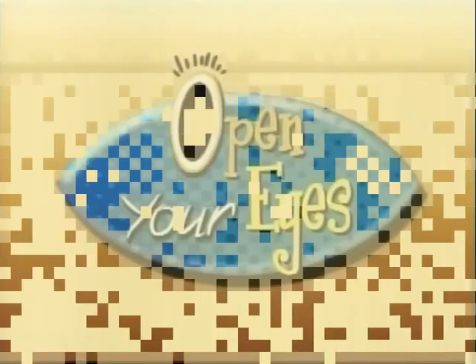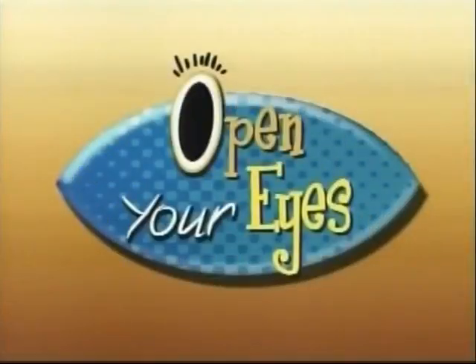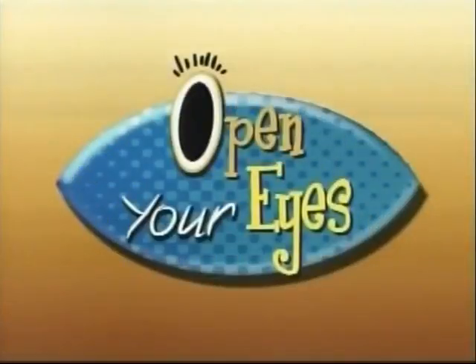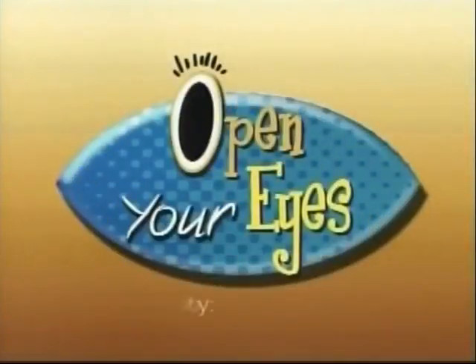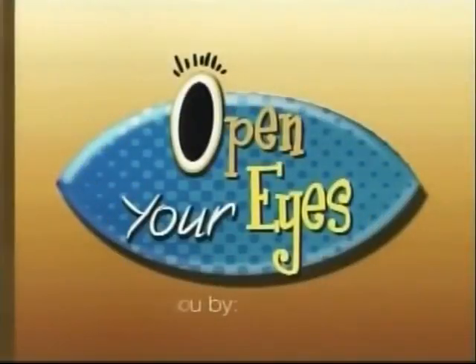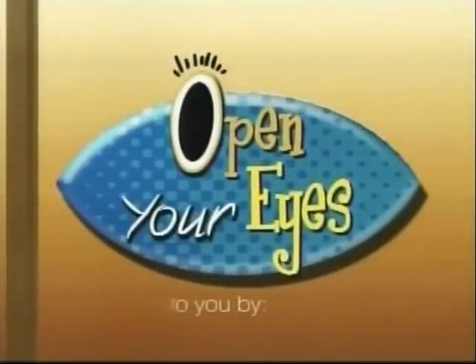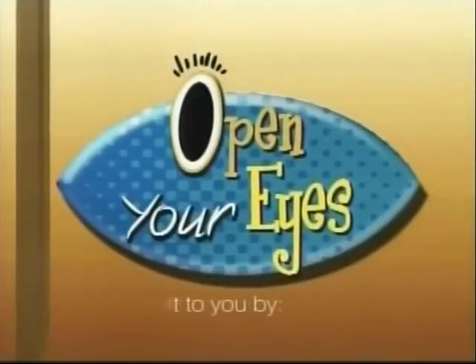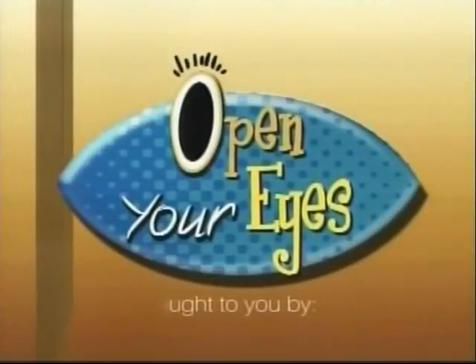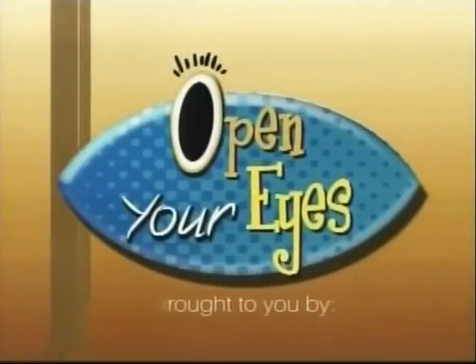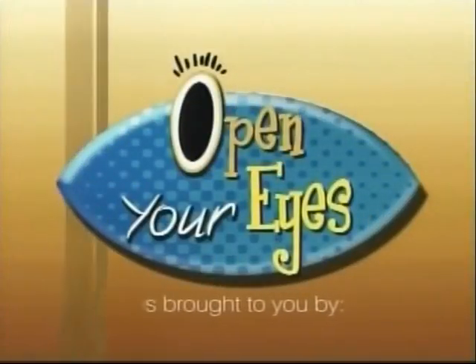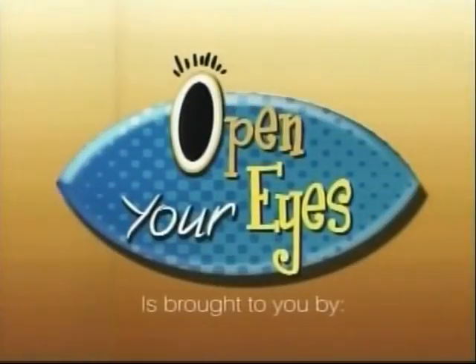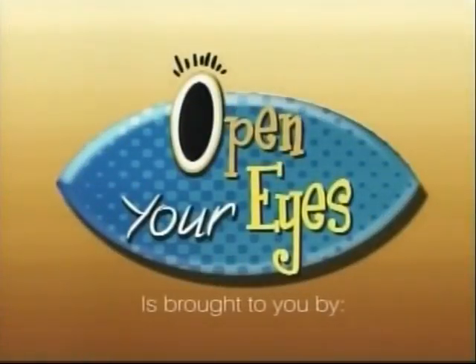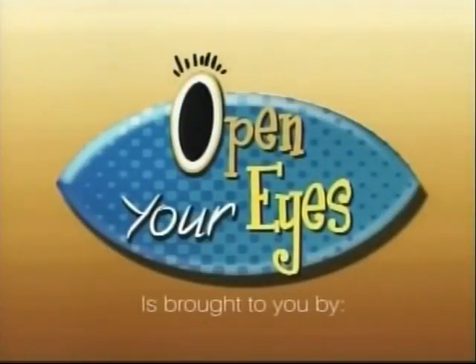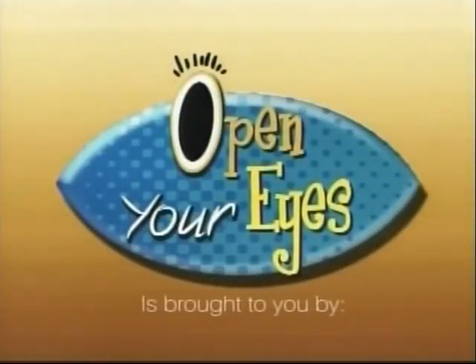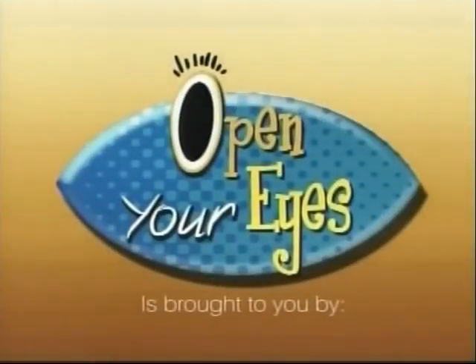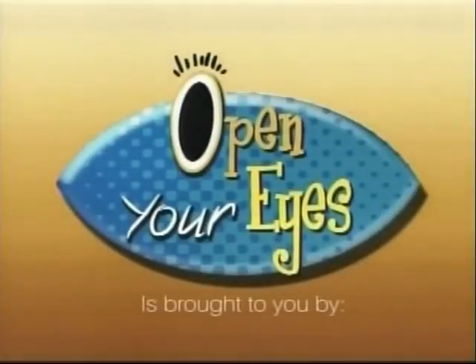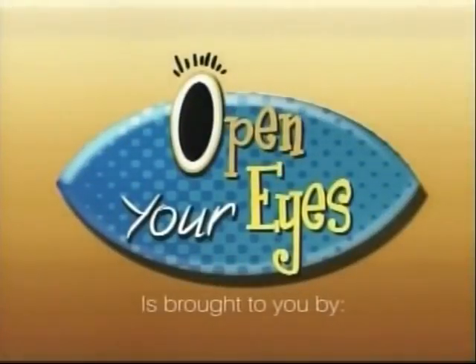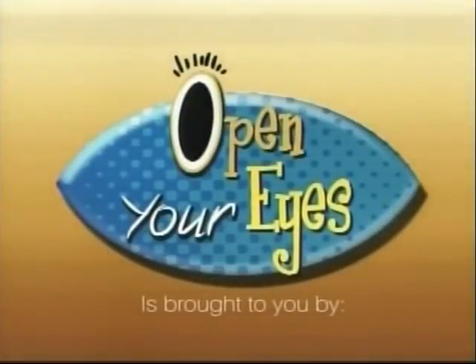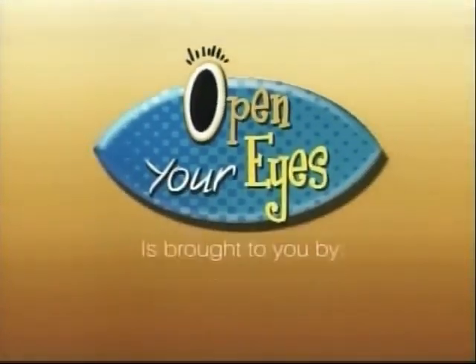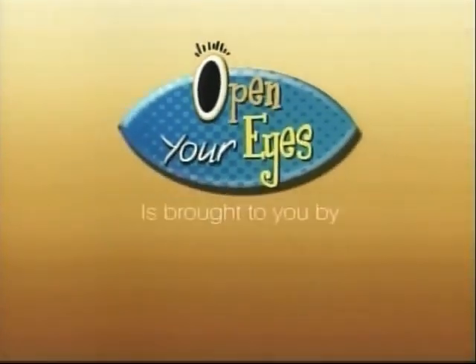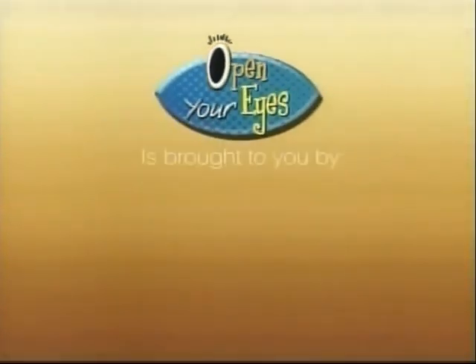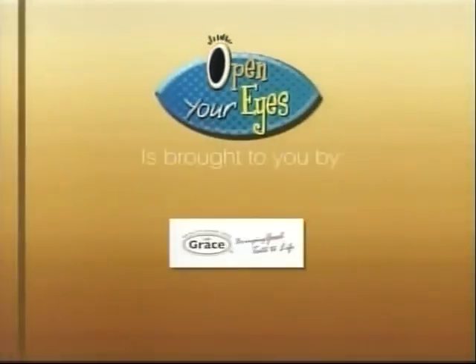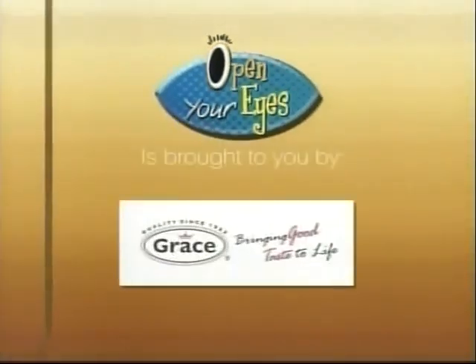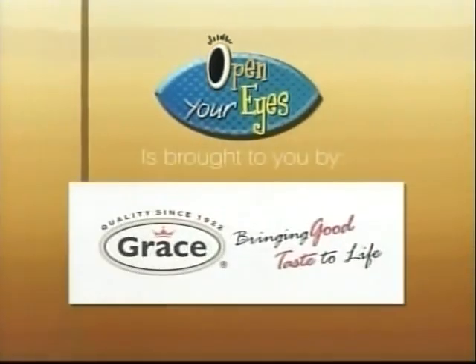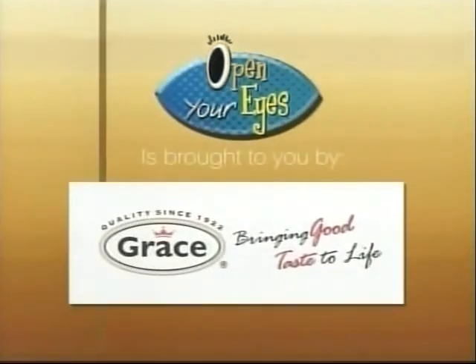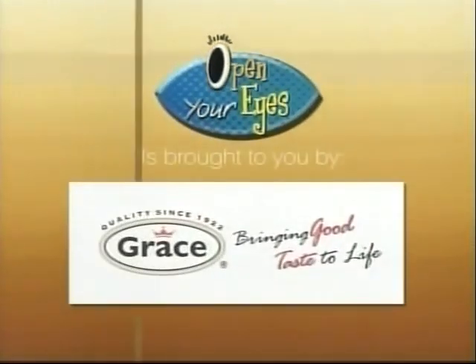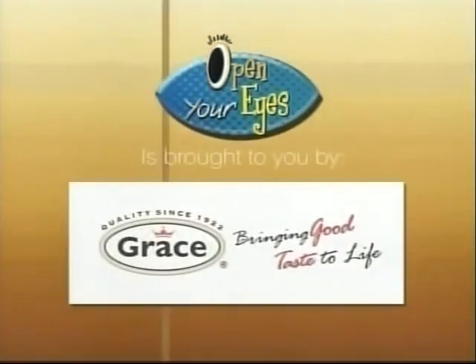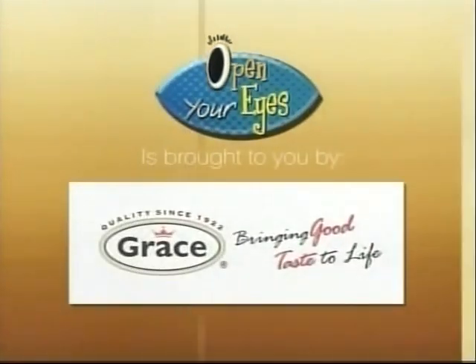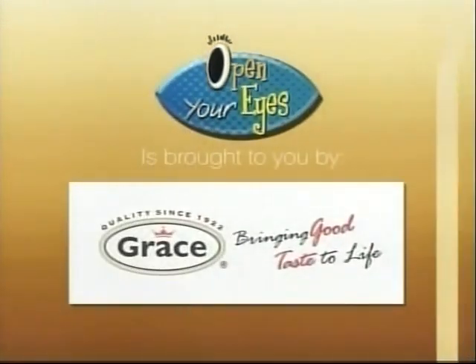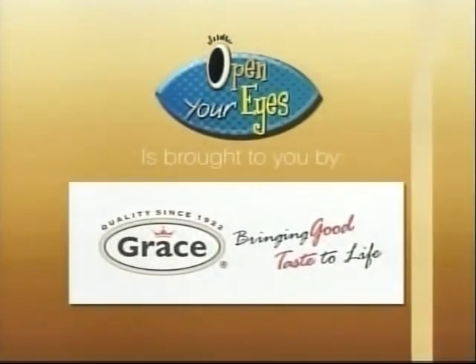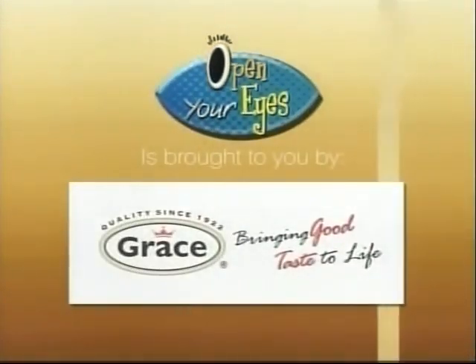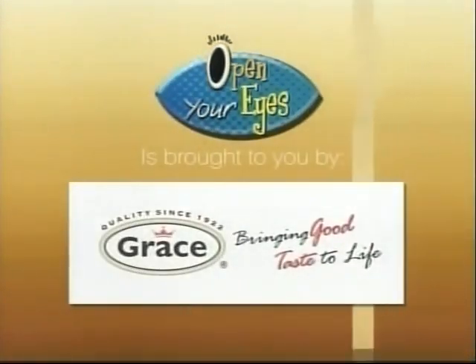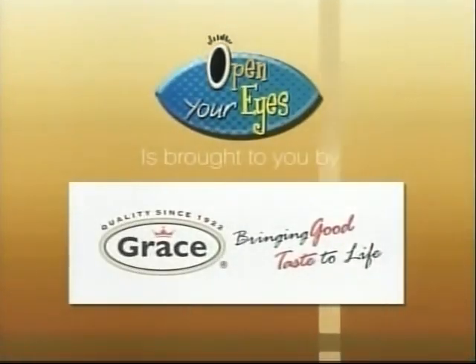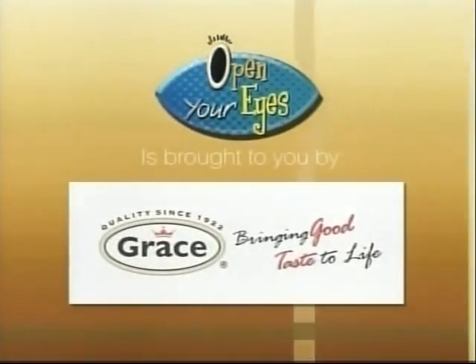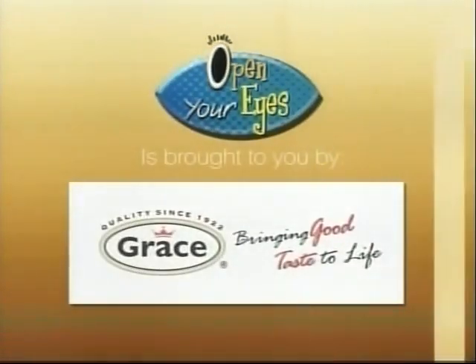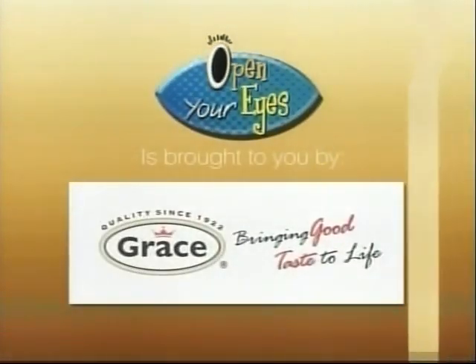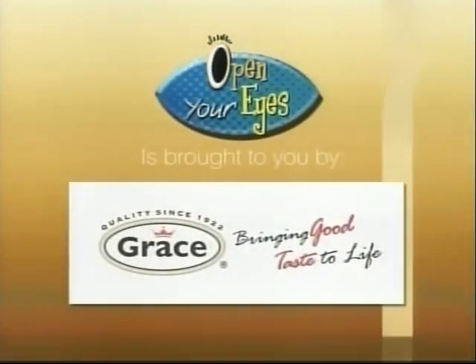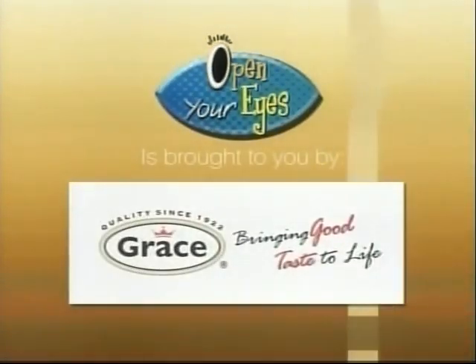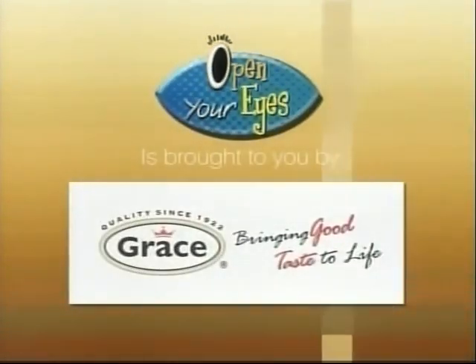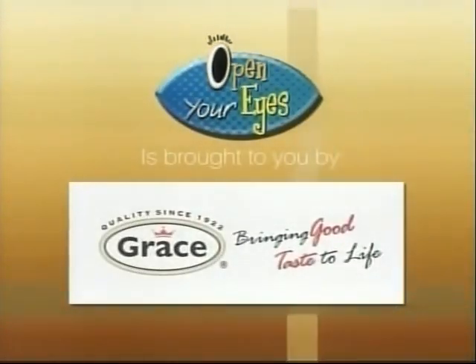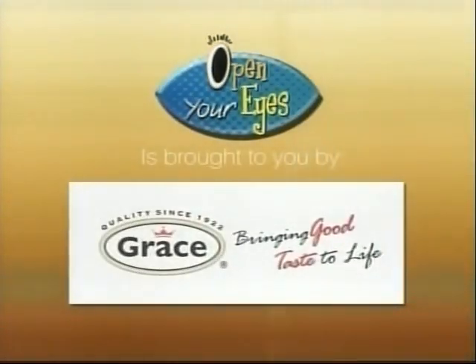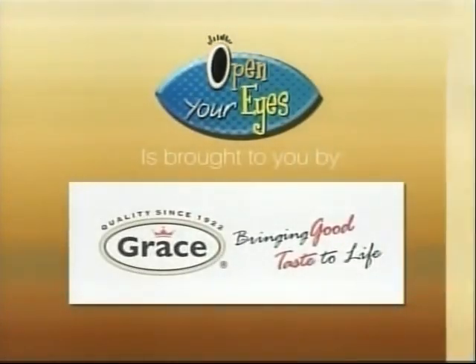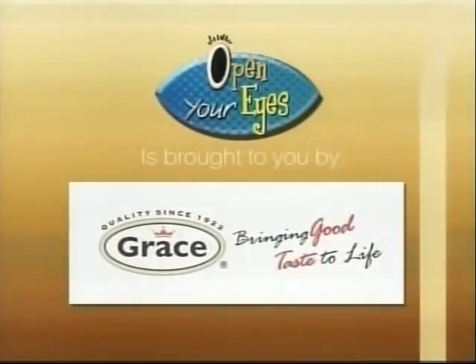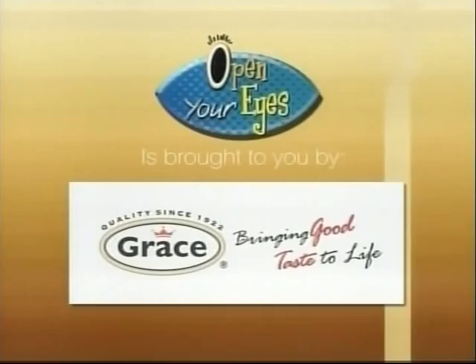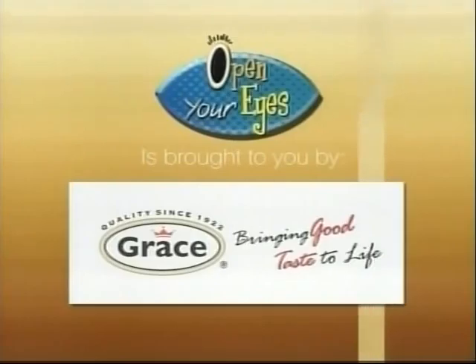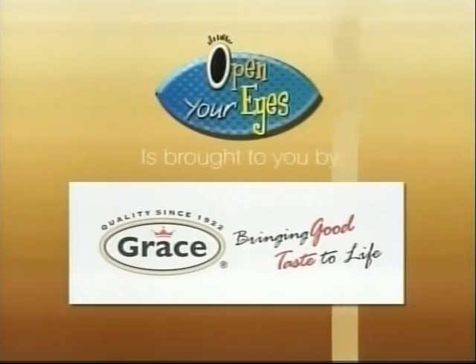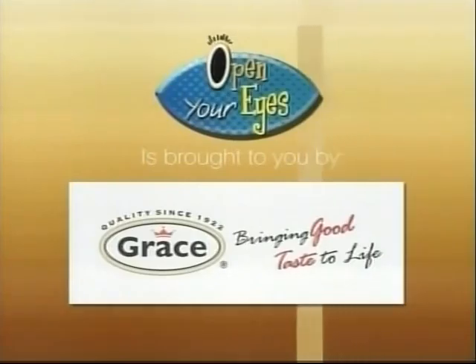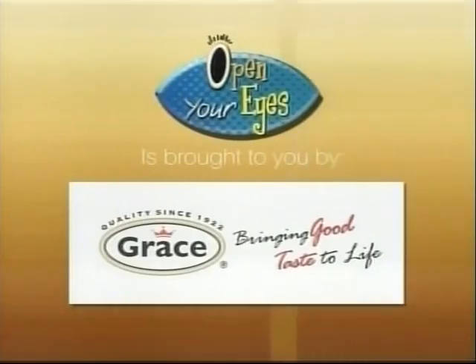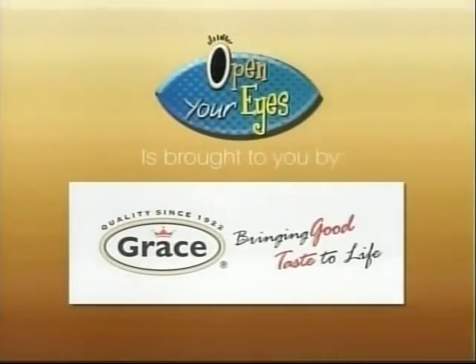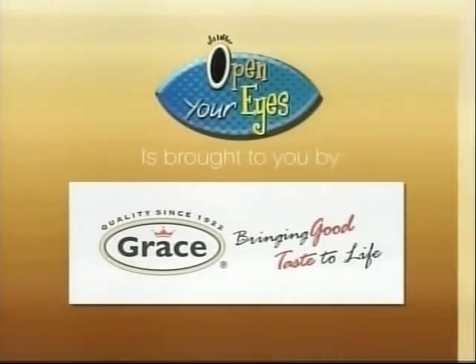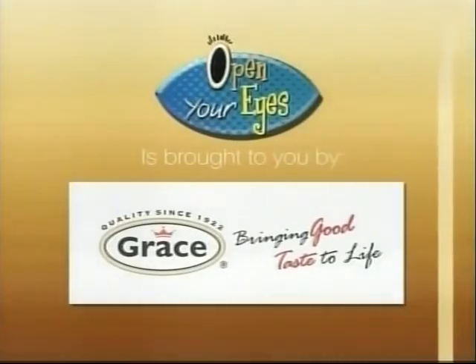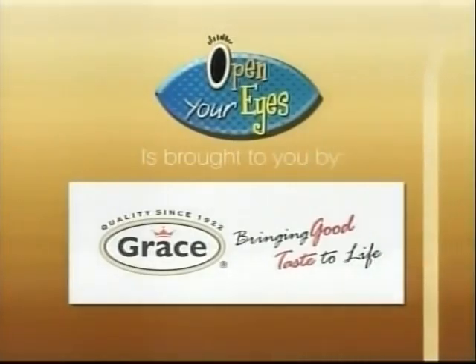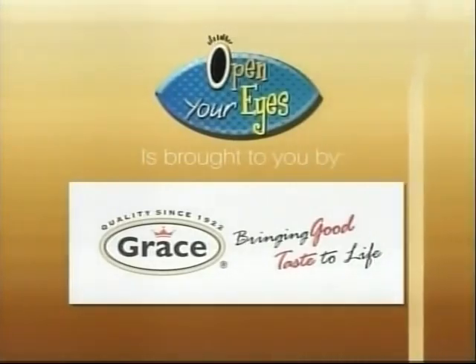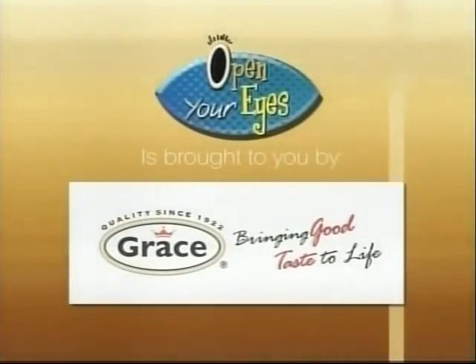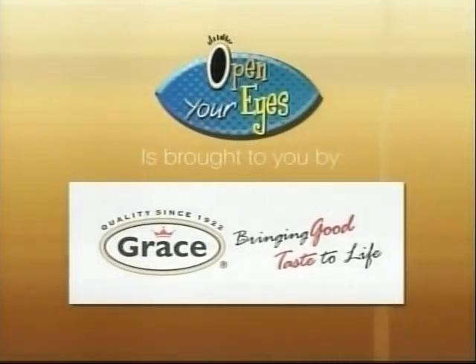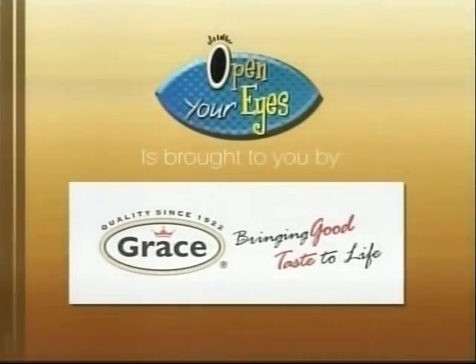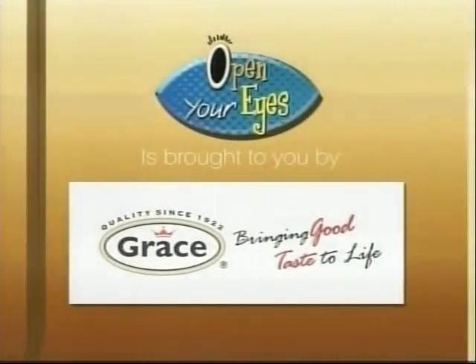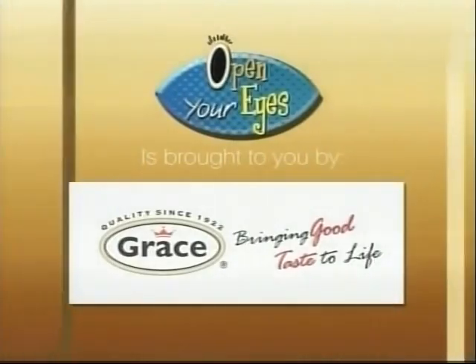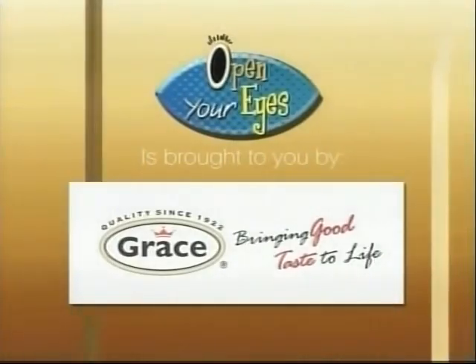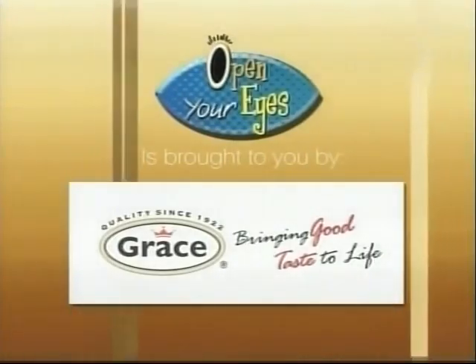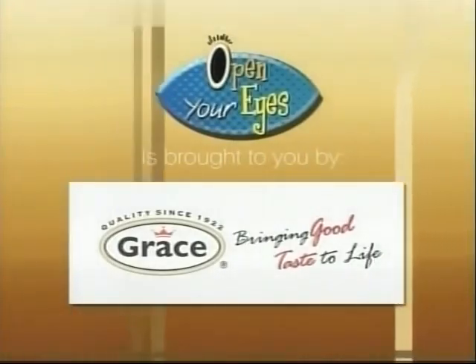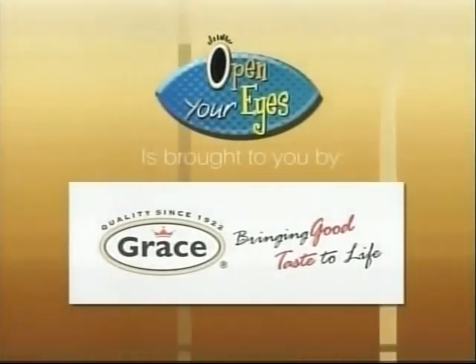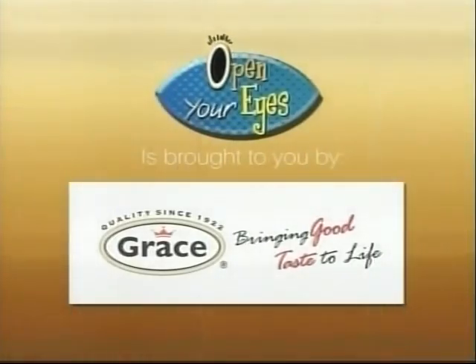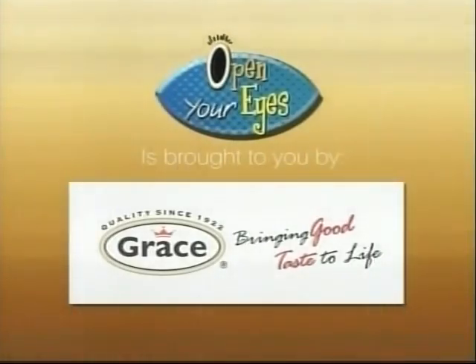This segment of Open Your Eyes is brought to you by Grace Kennedy, Belize Limited. Grace, bringing good taste to life.